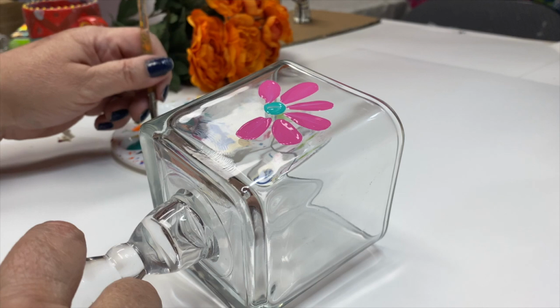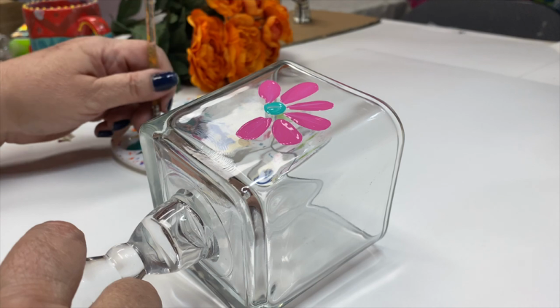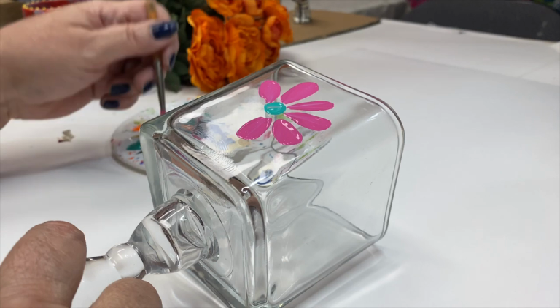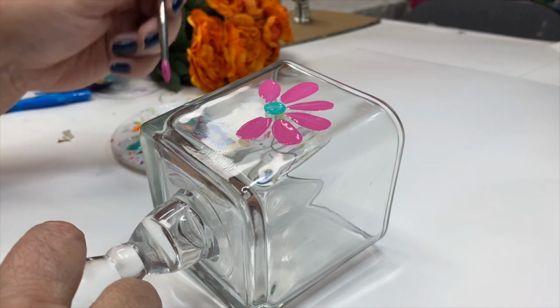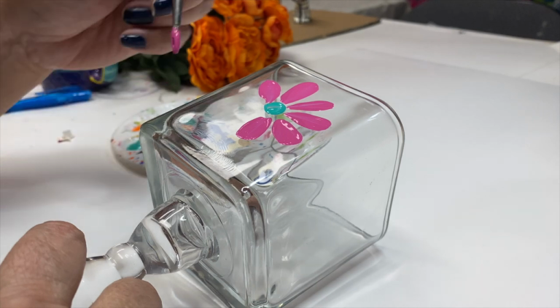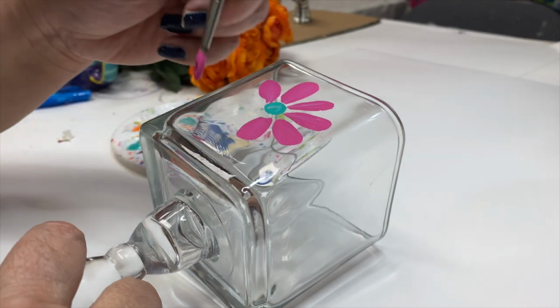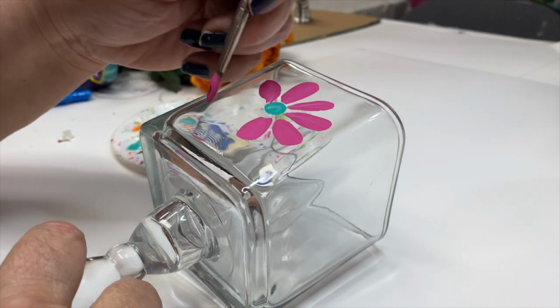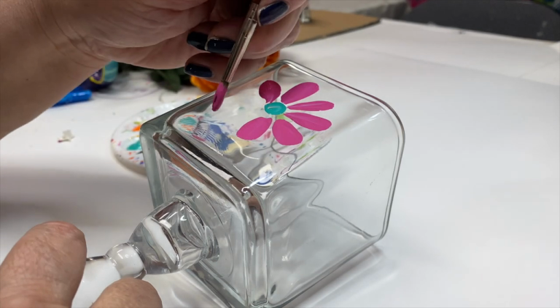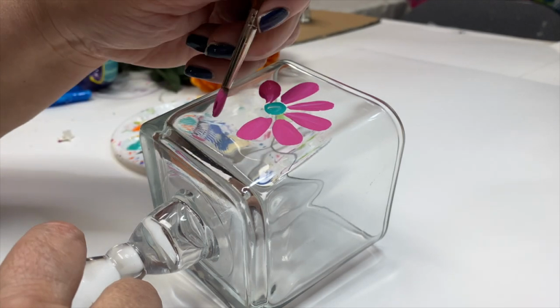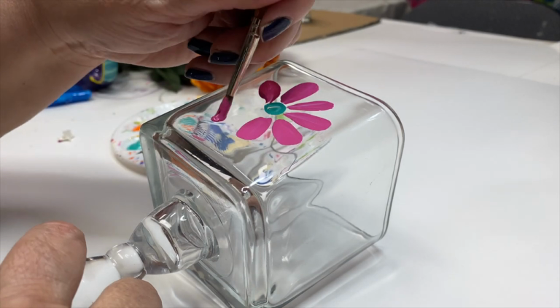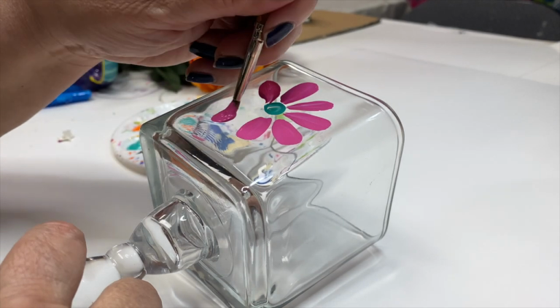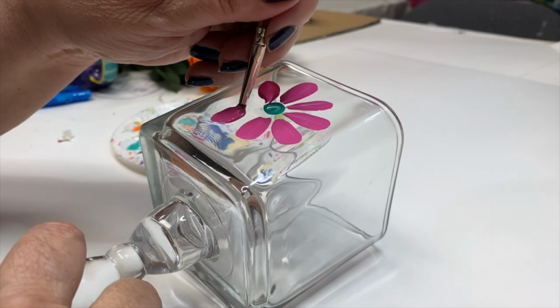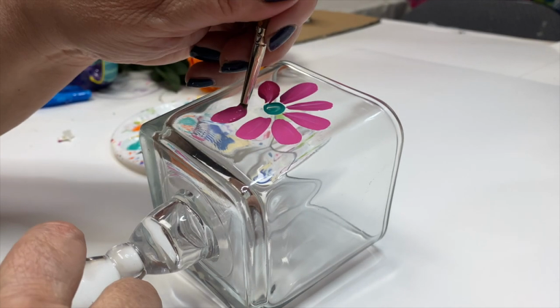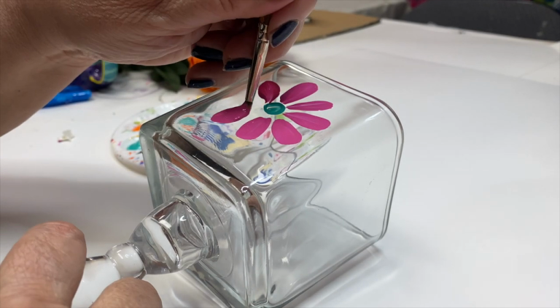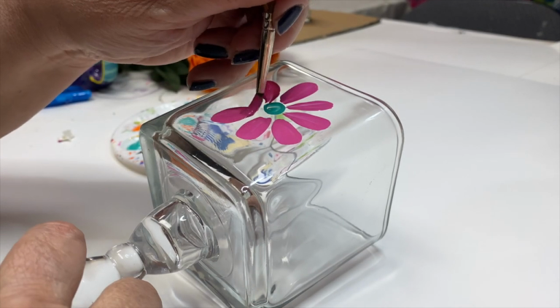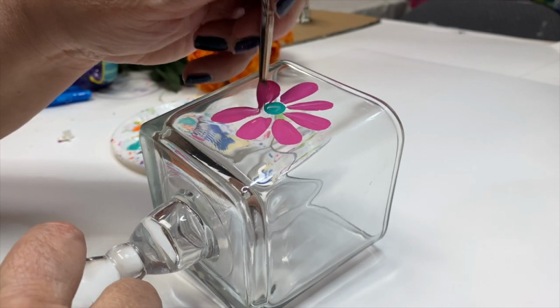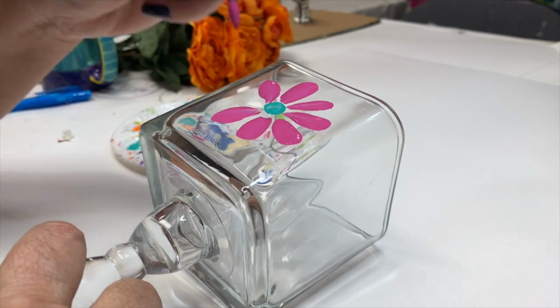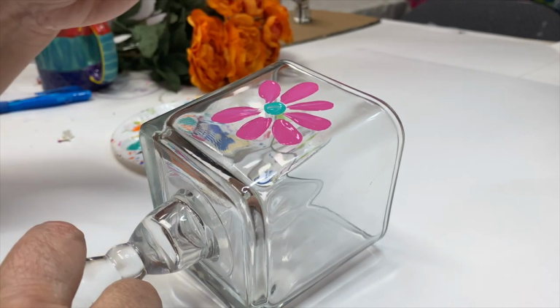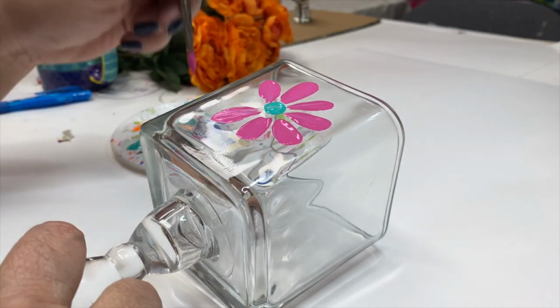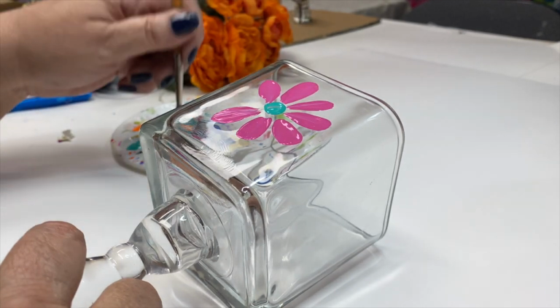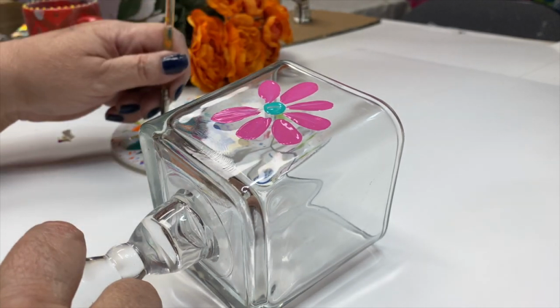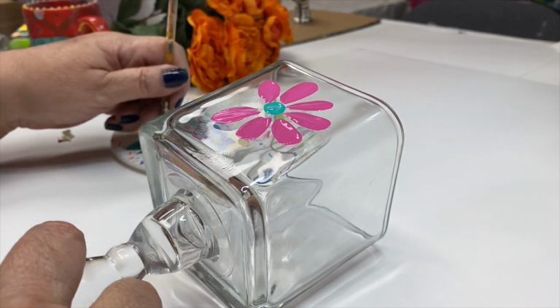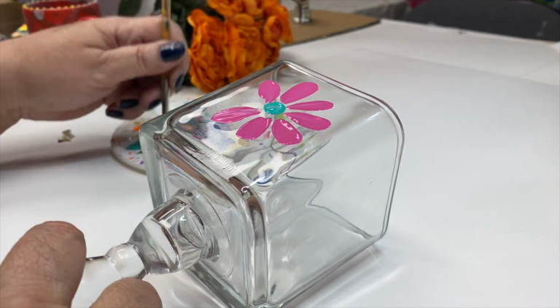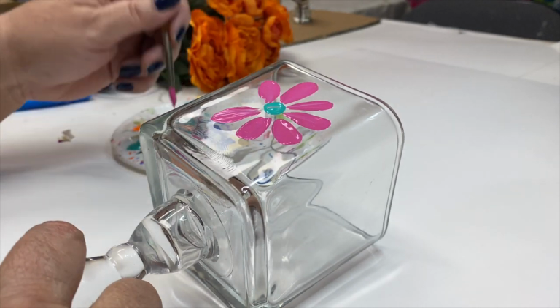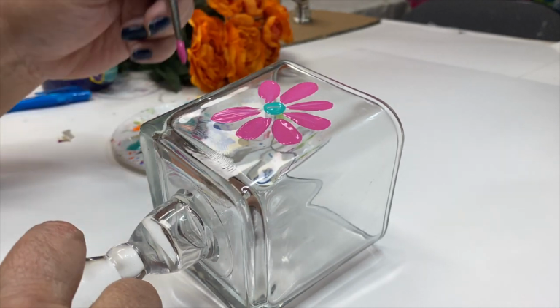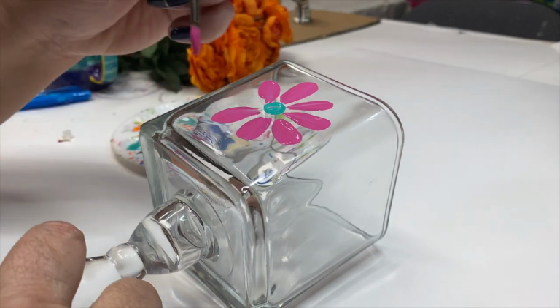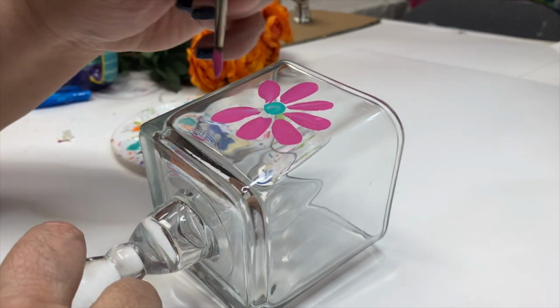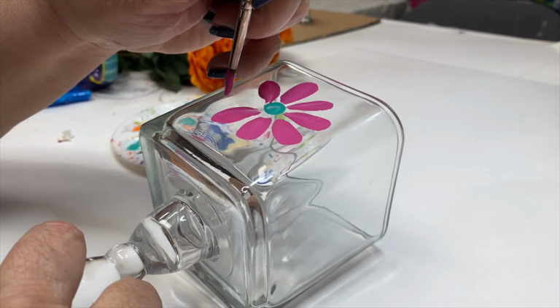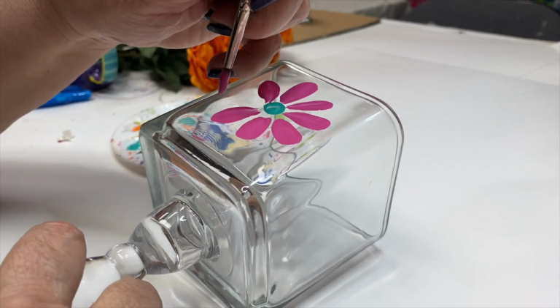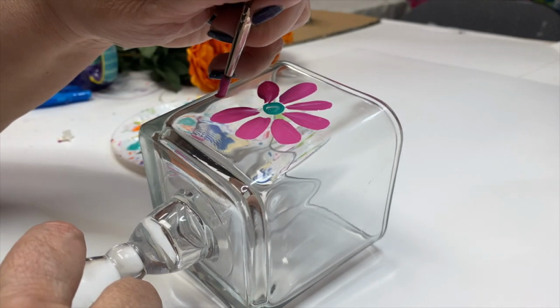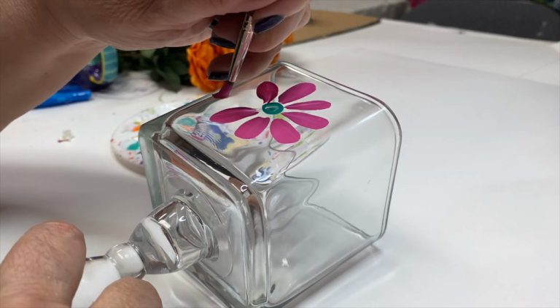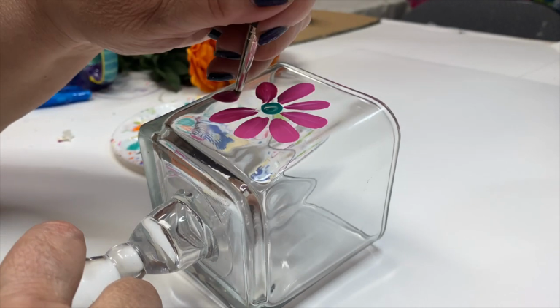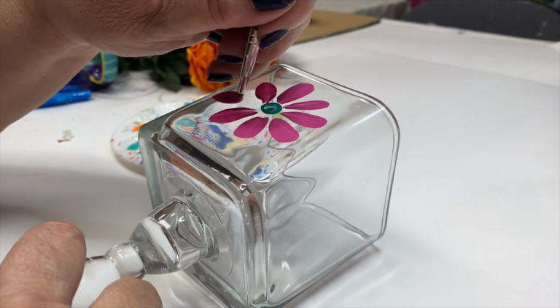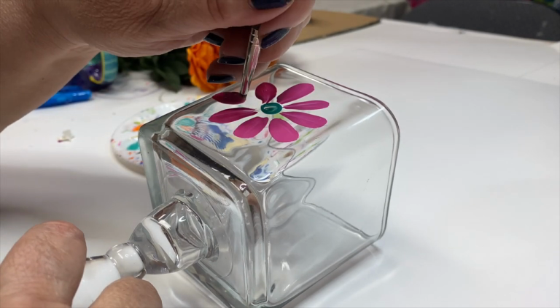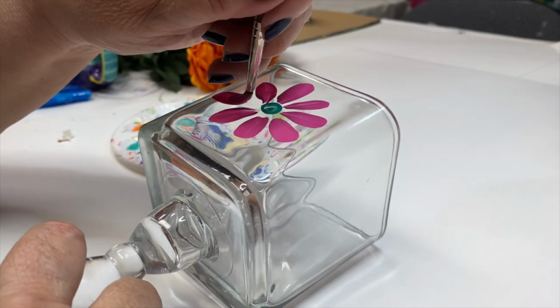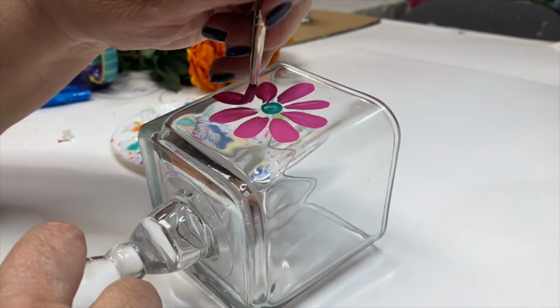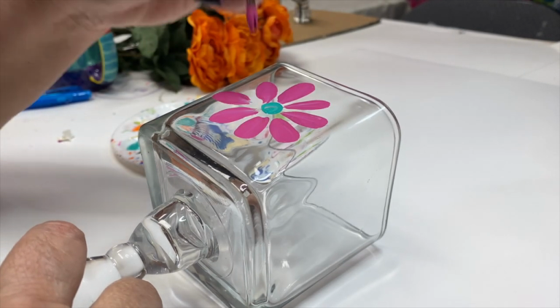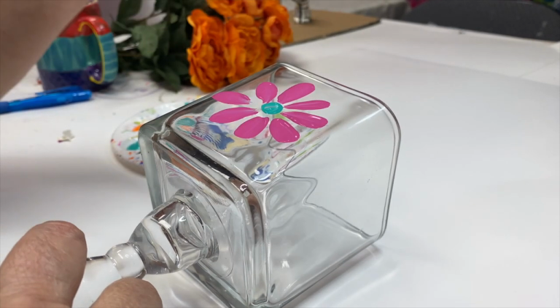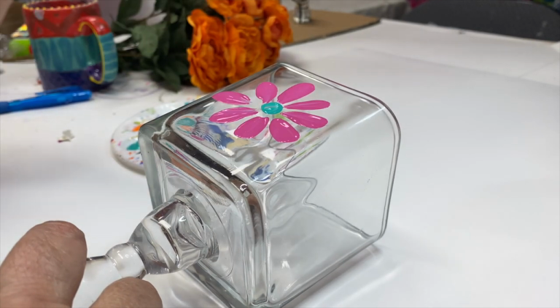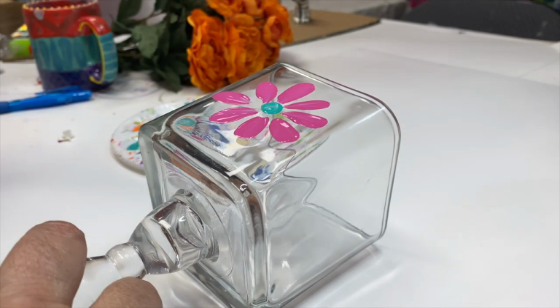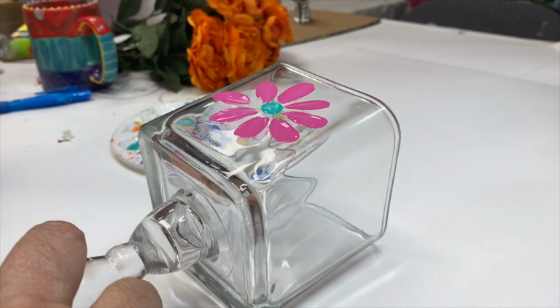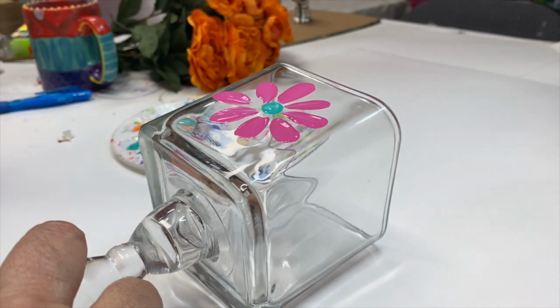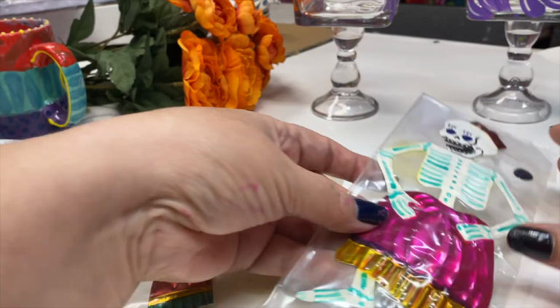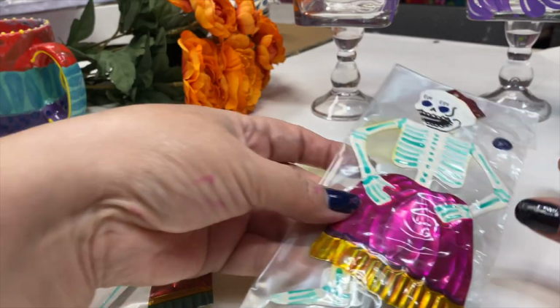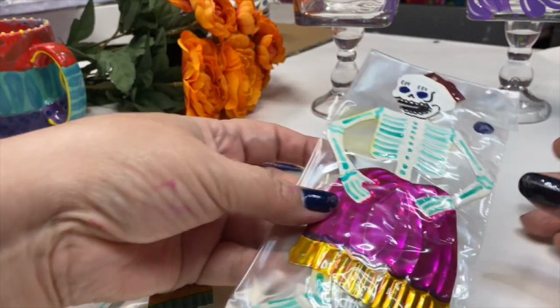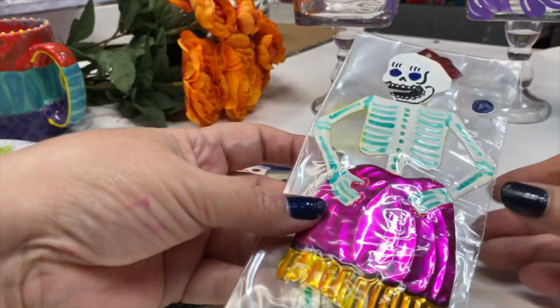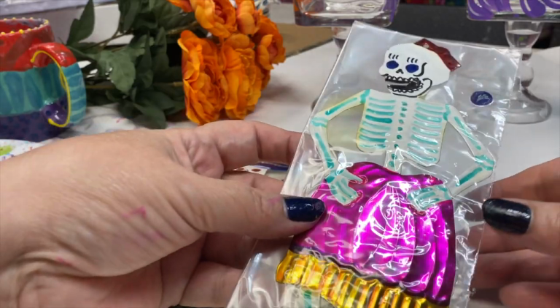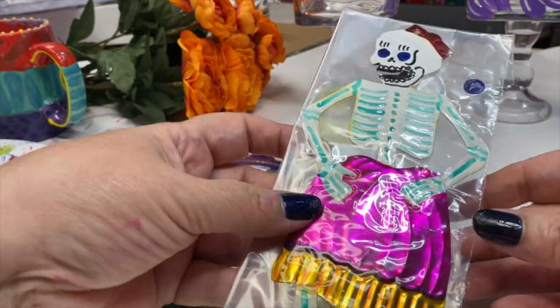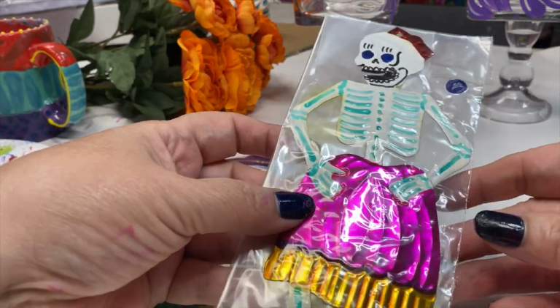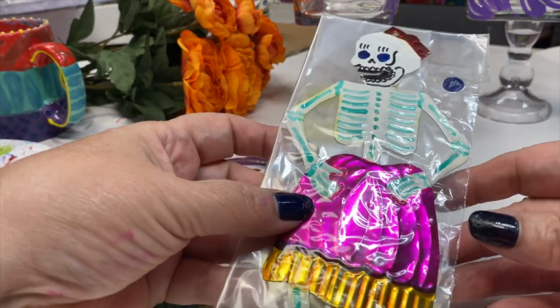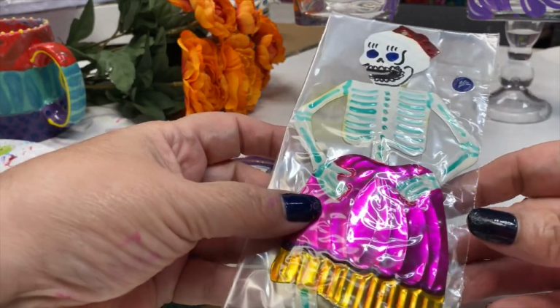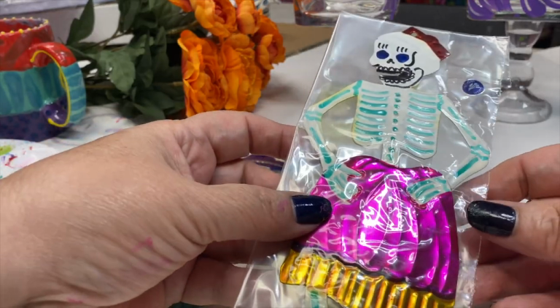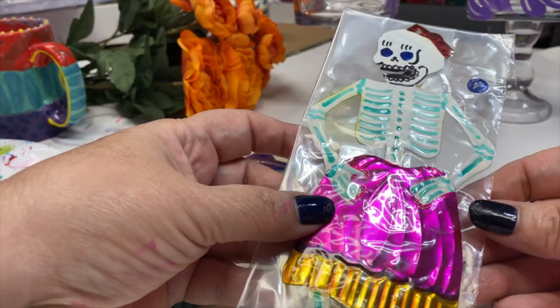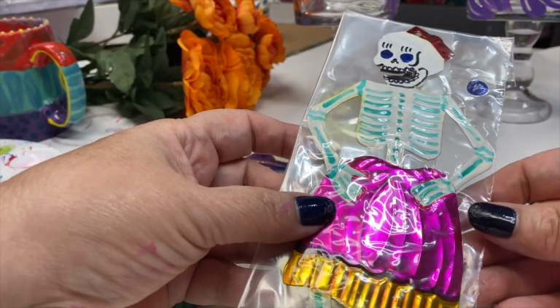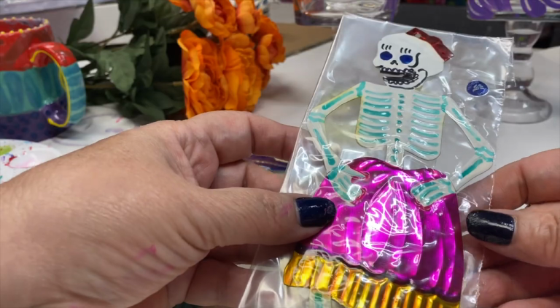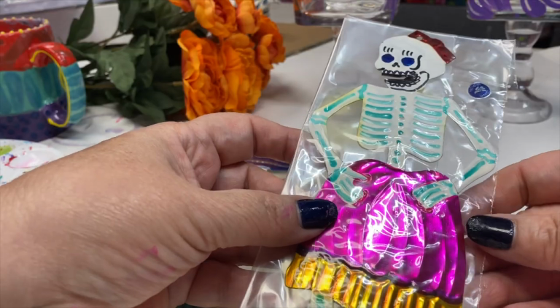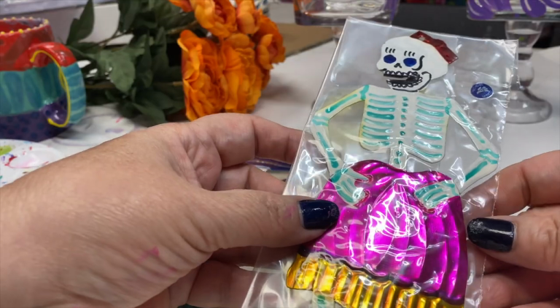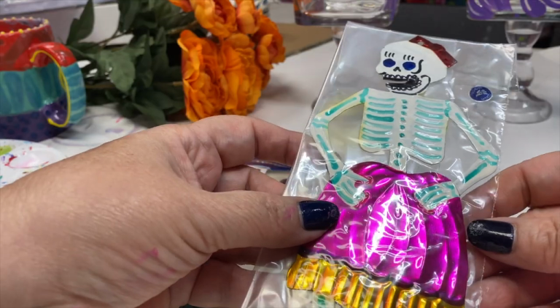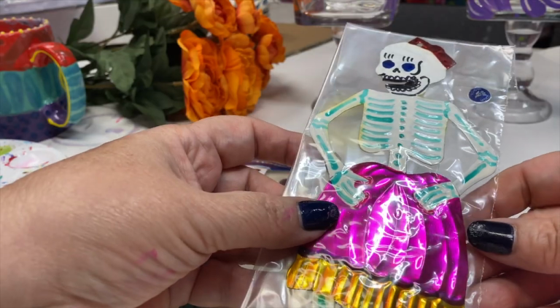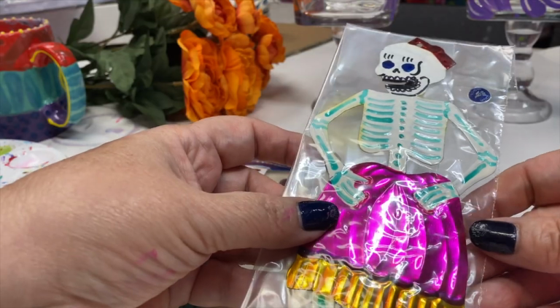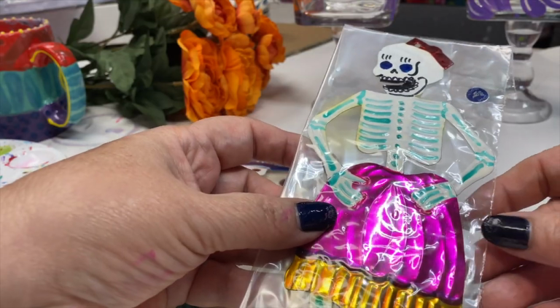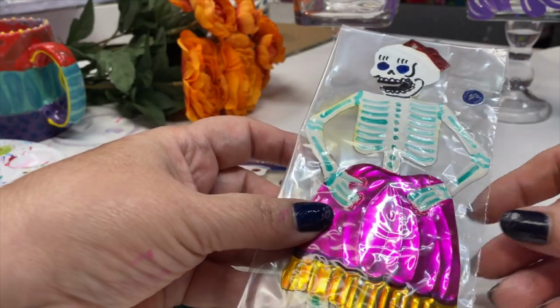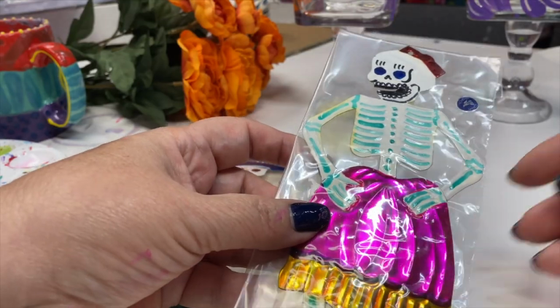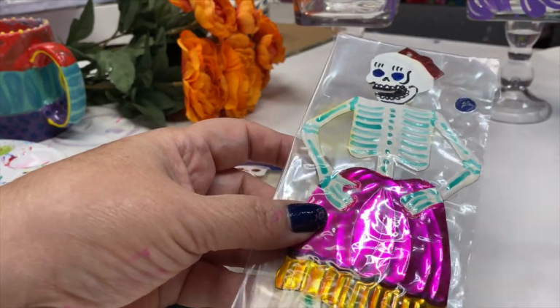I only painted three sides of these because on the front, that's where I'm going to glue the embellishment.